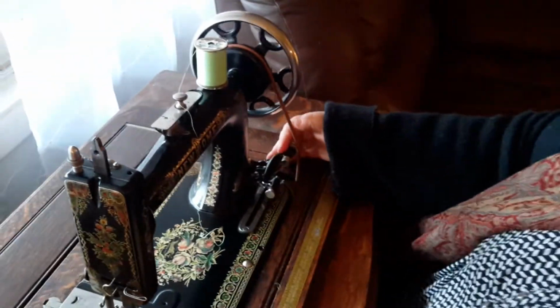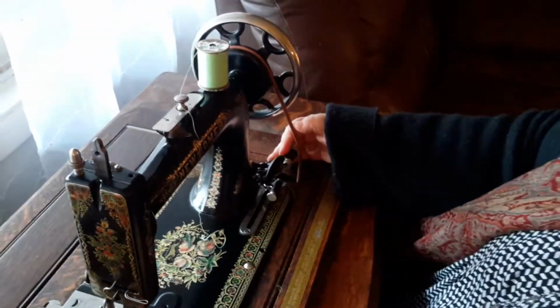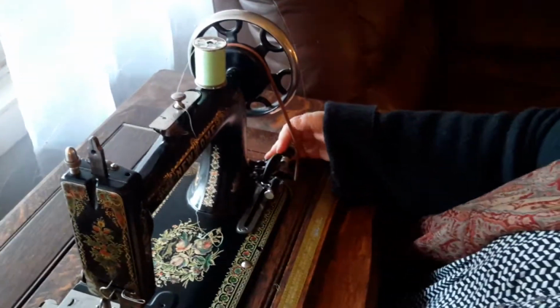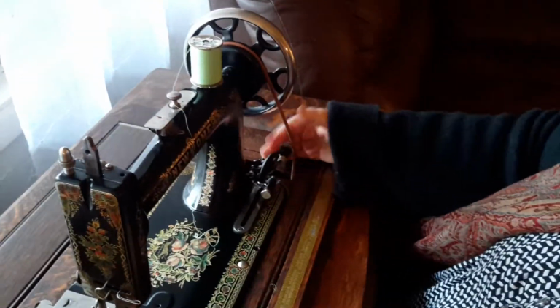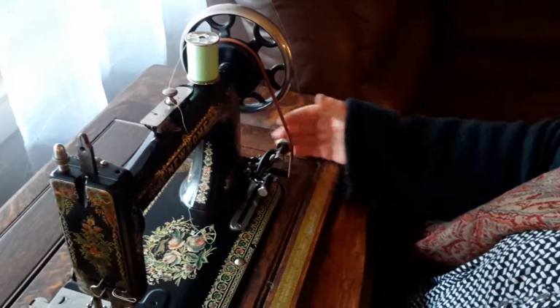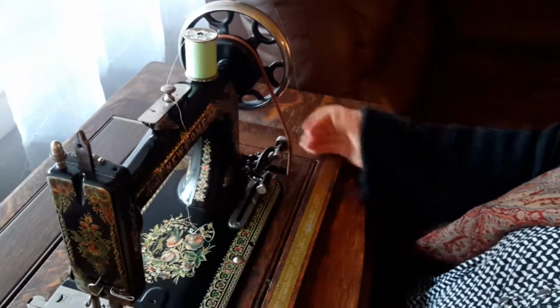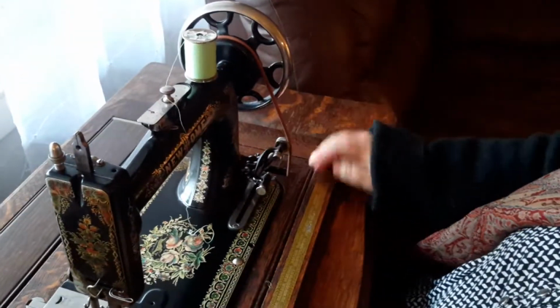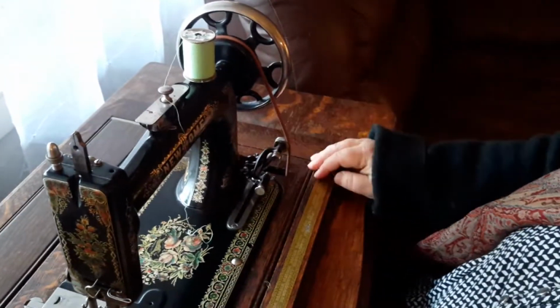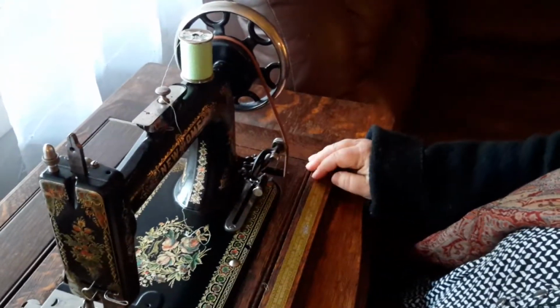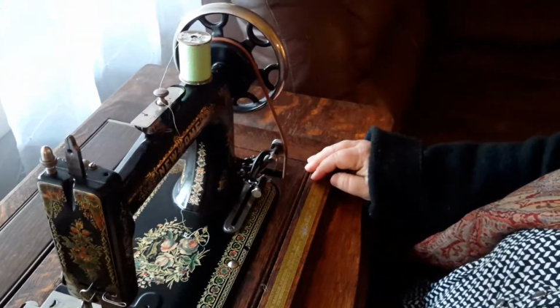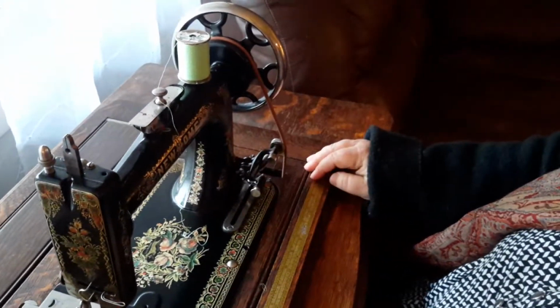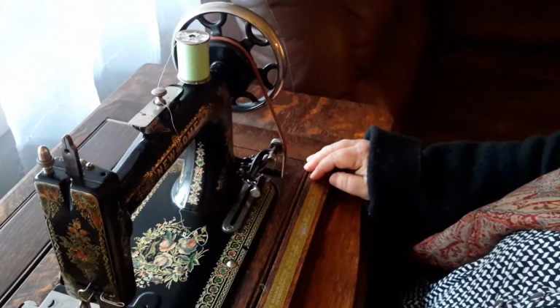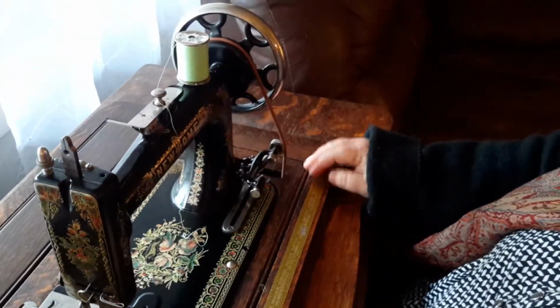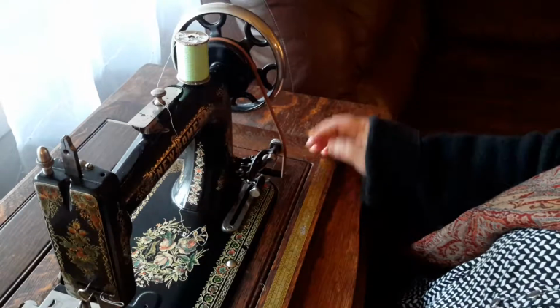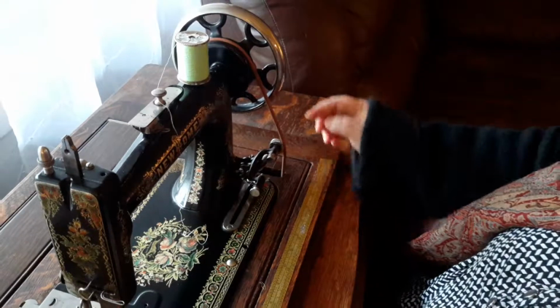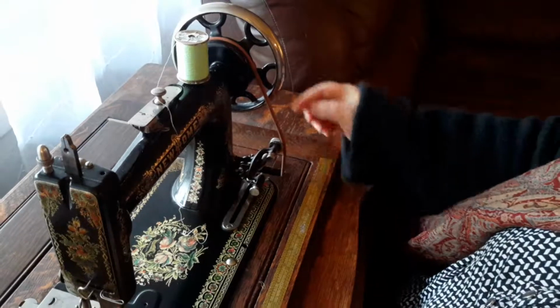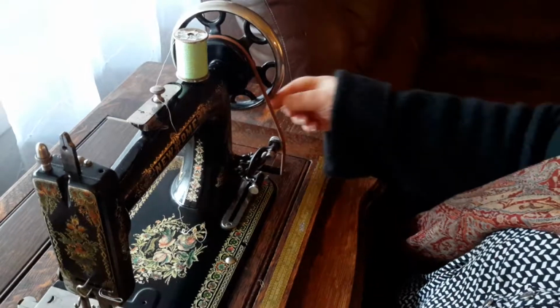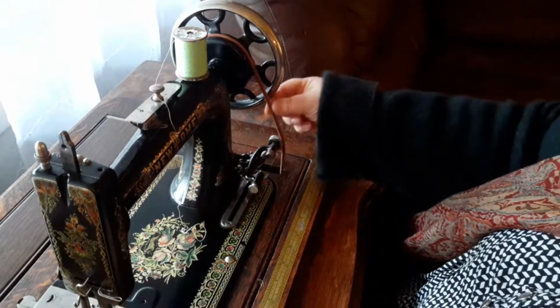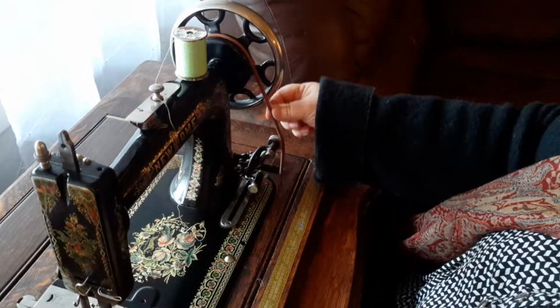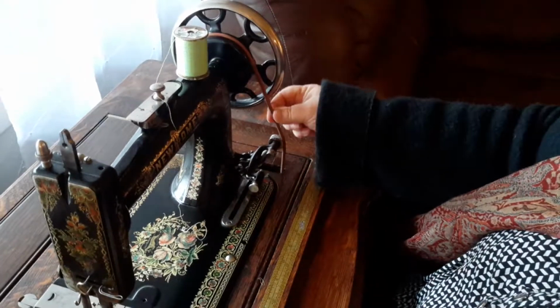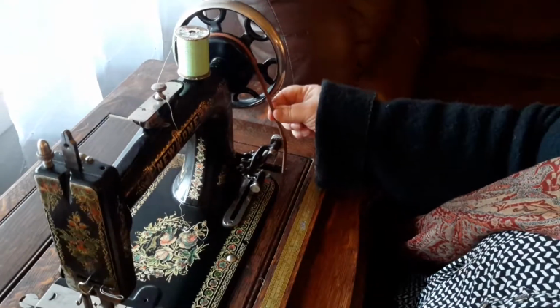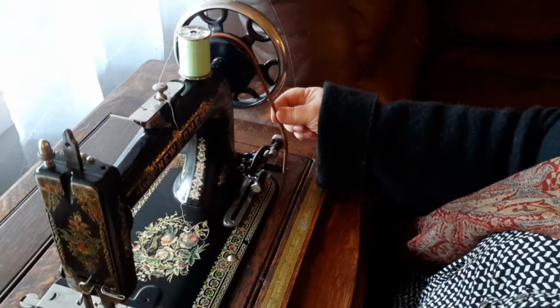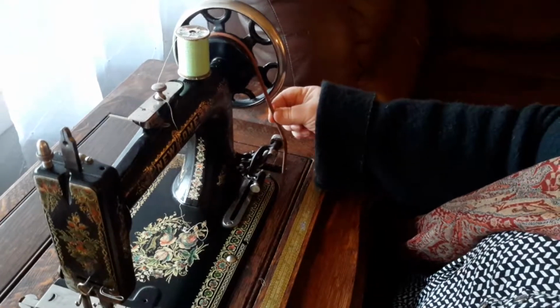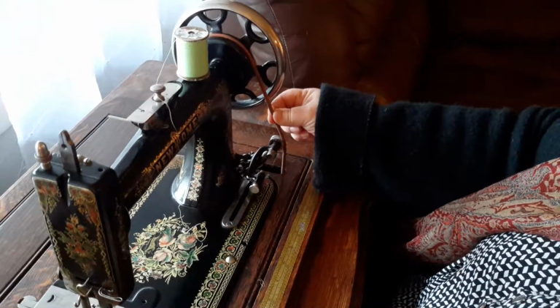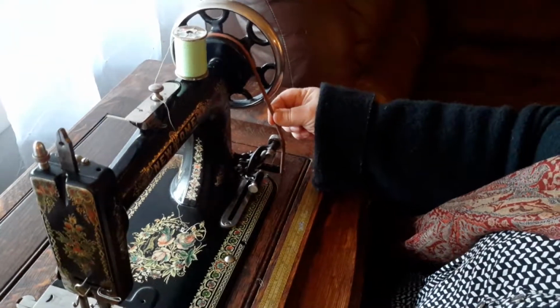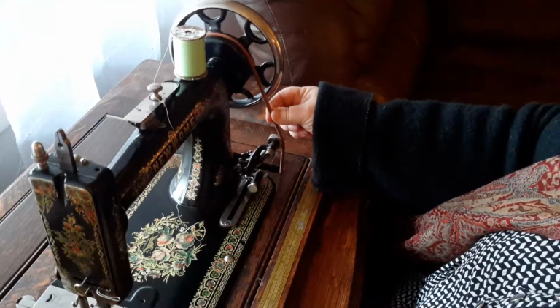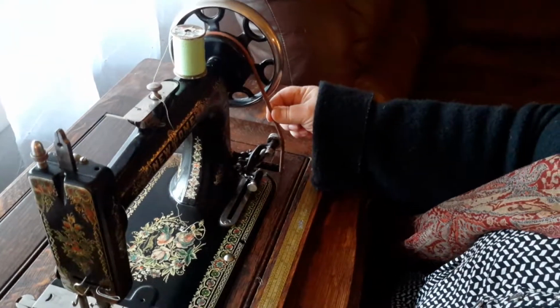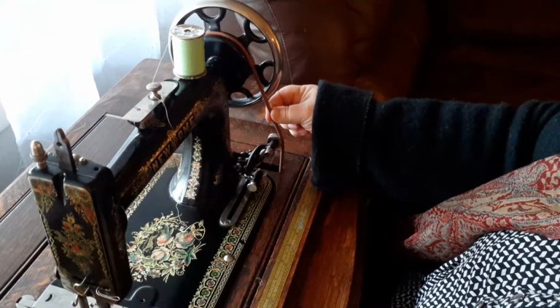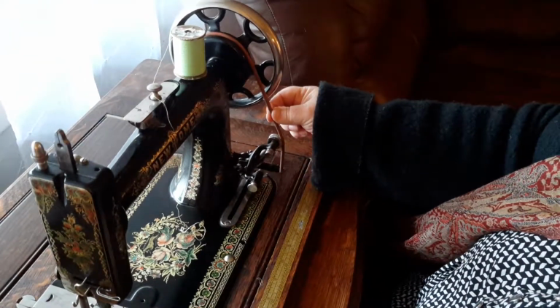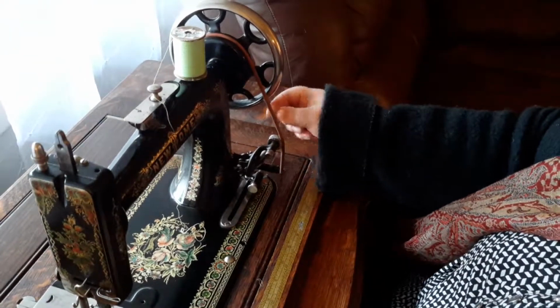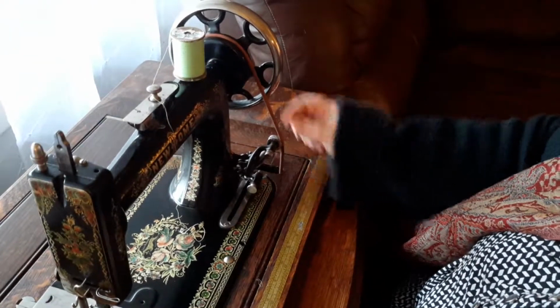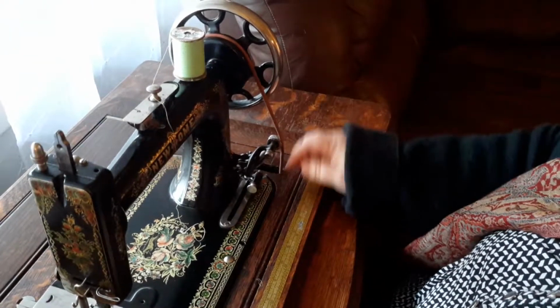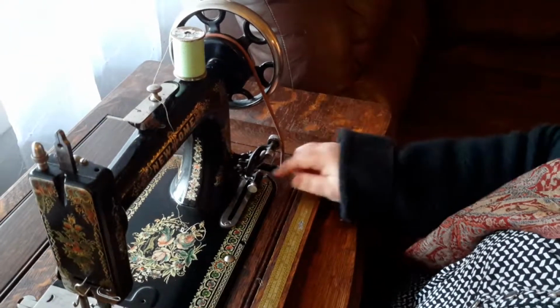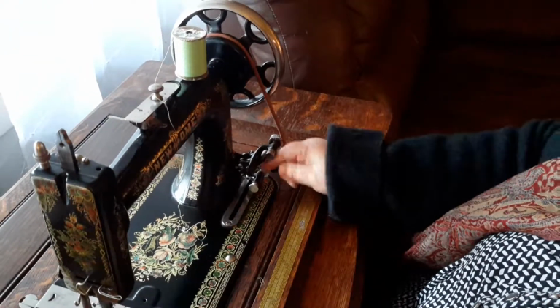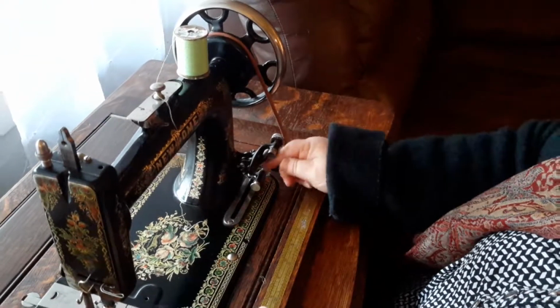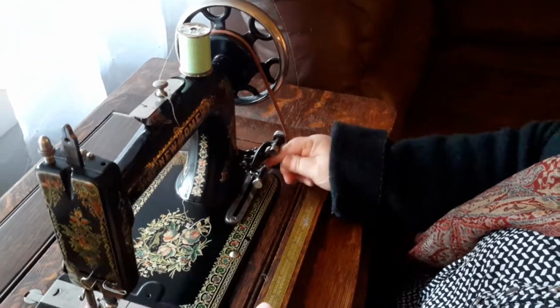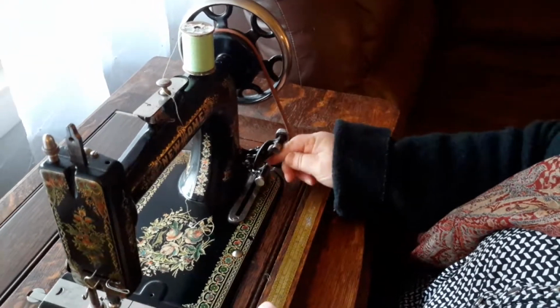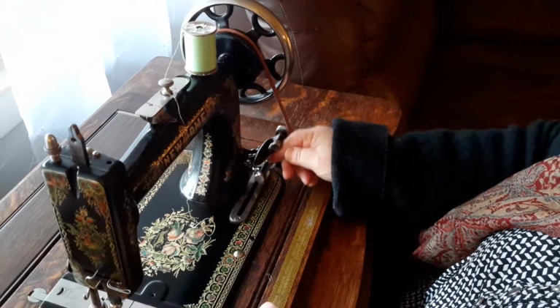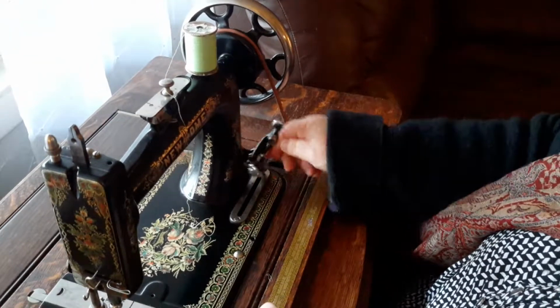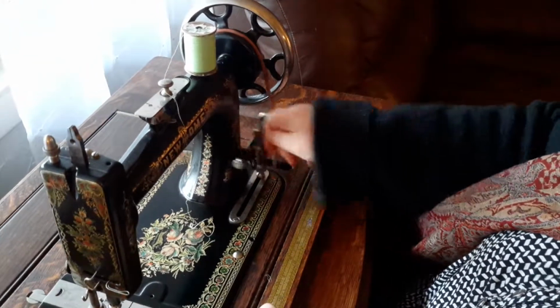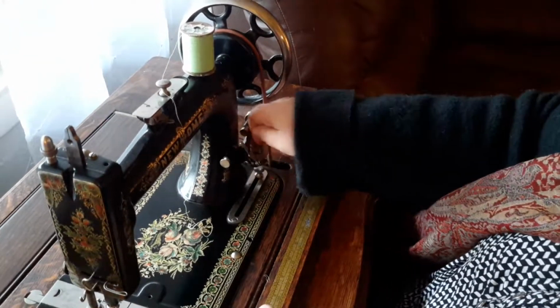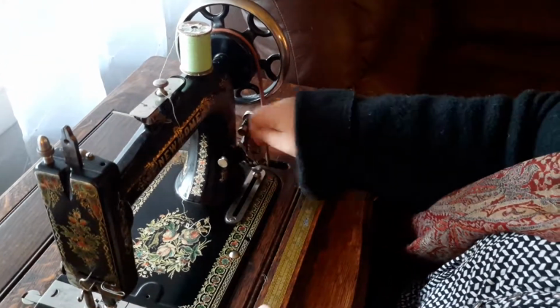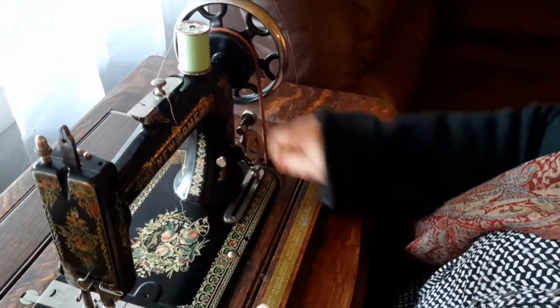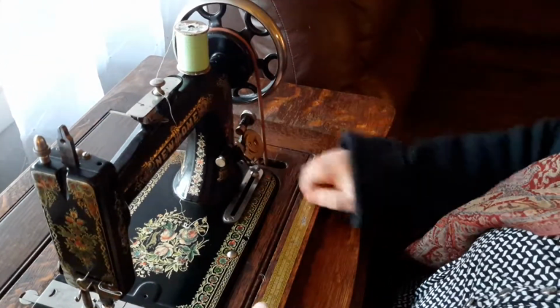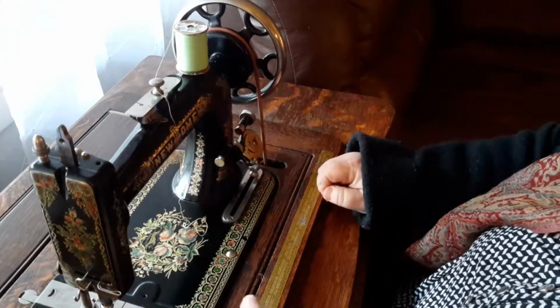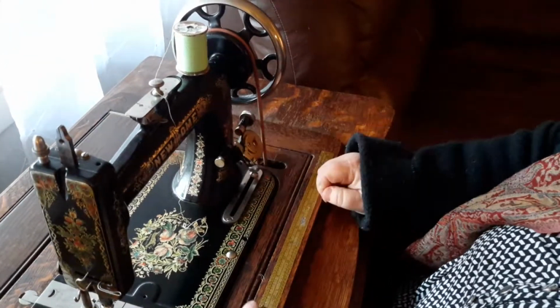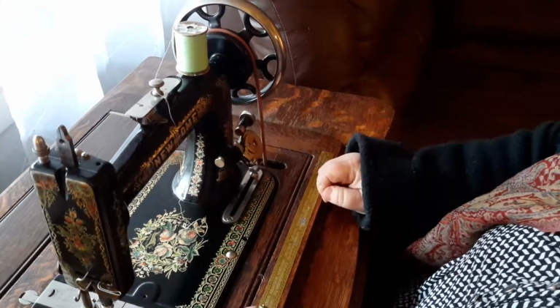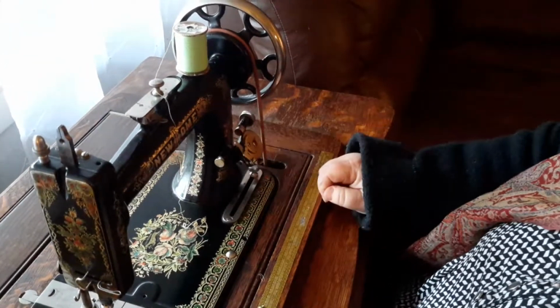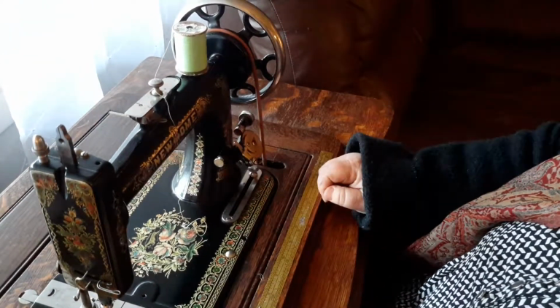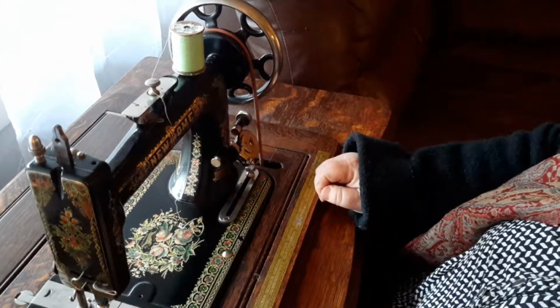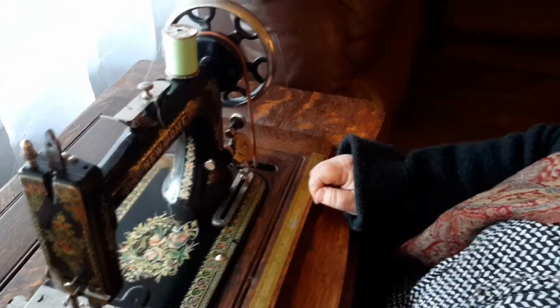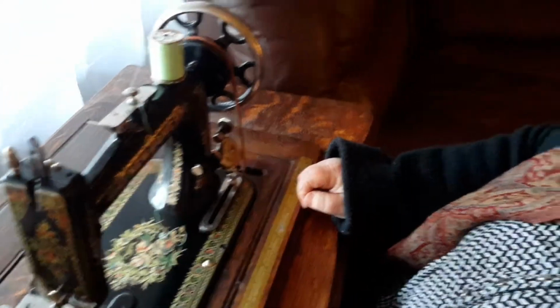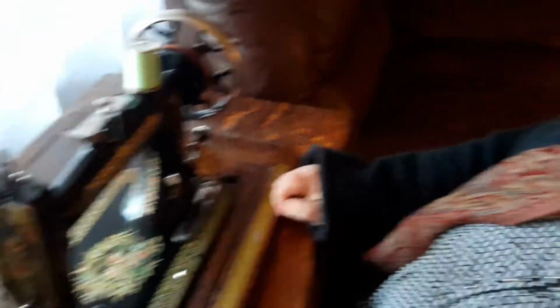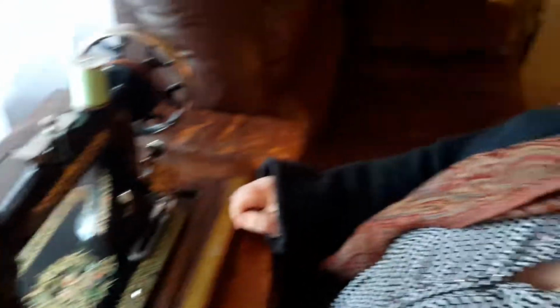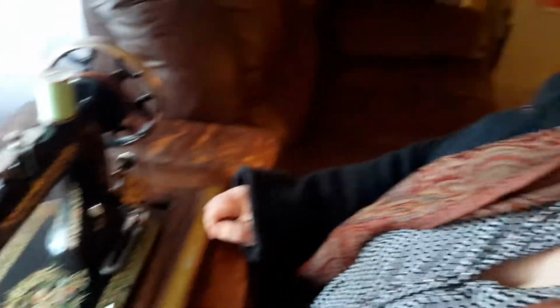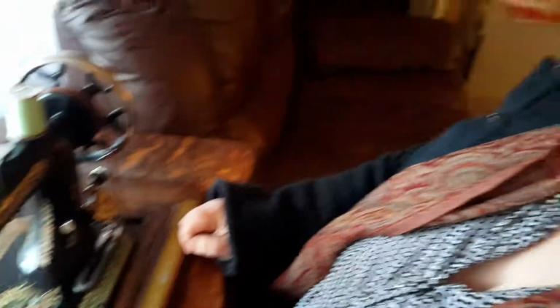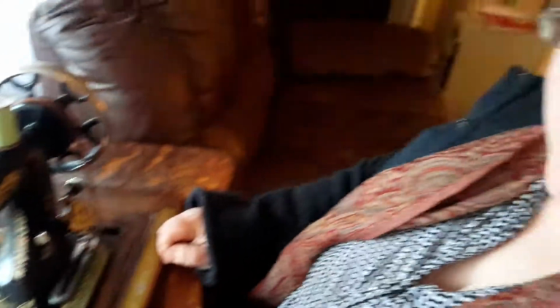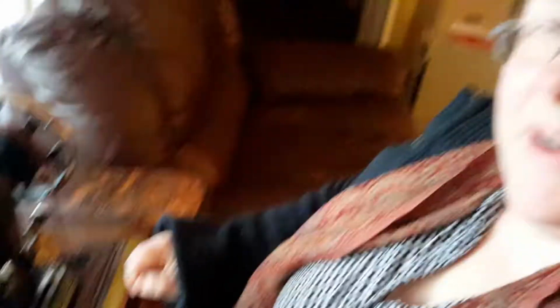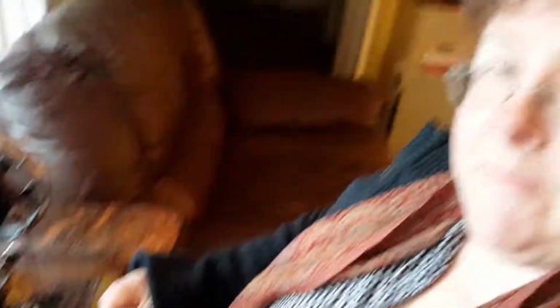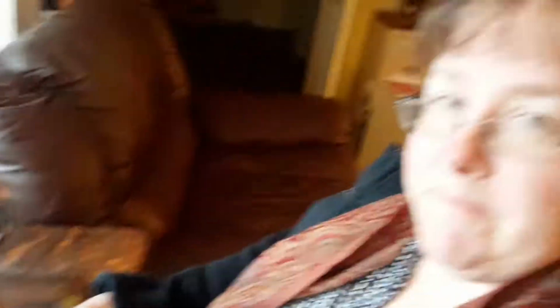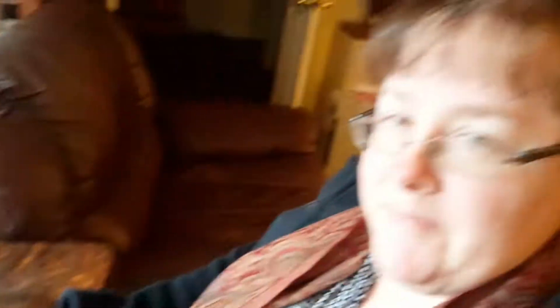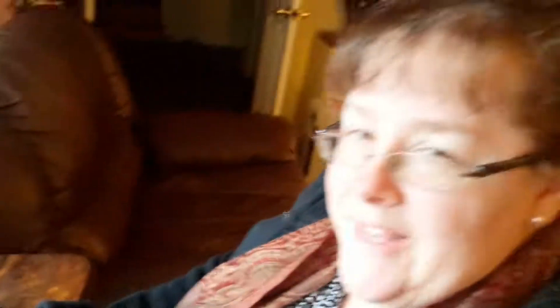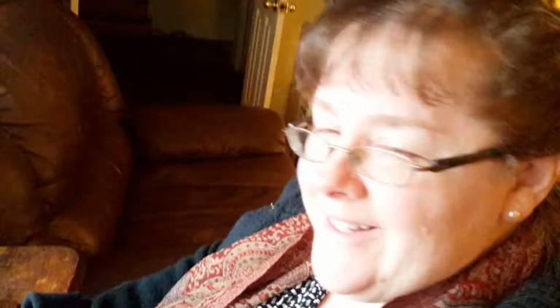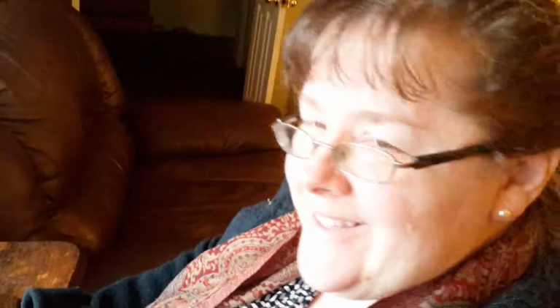That is how you wind the bobbin — you pull it forward like this, and that gives you enough tension that you should be able to wind it no problem. All right, thanks!